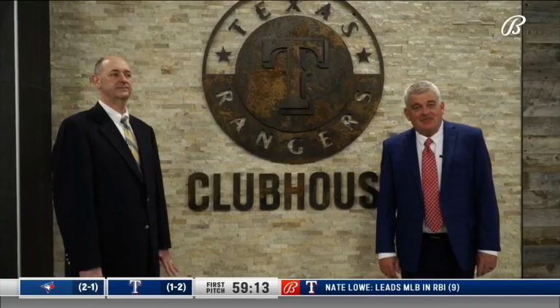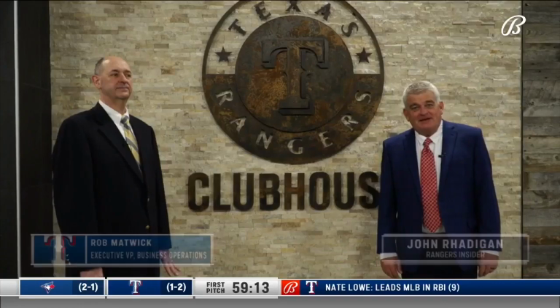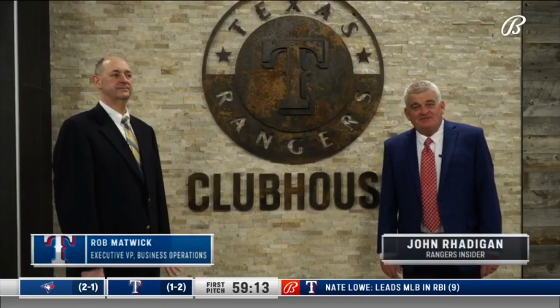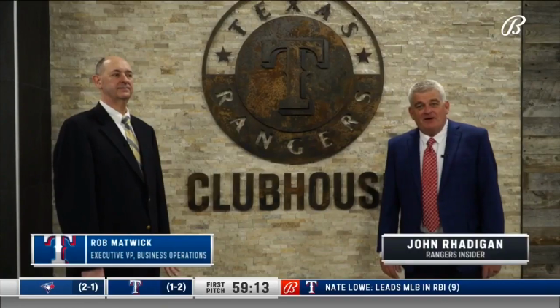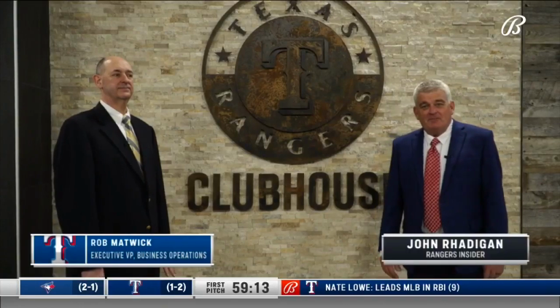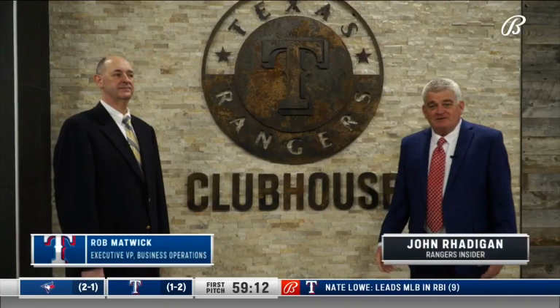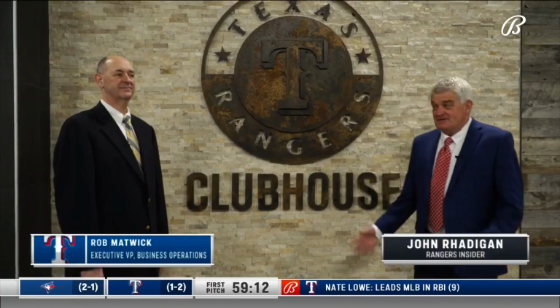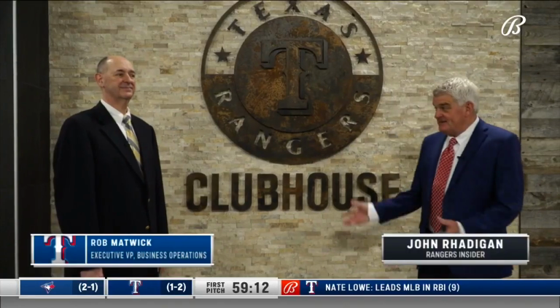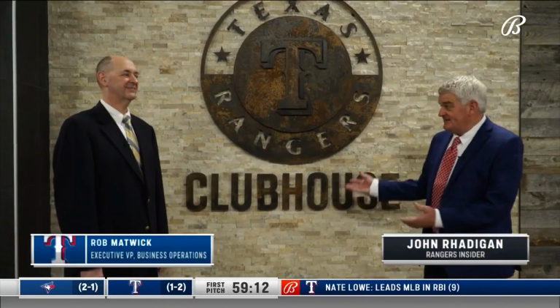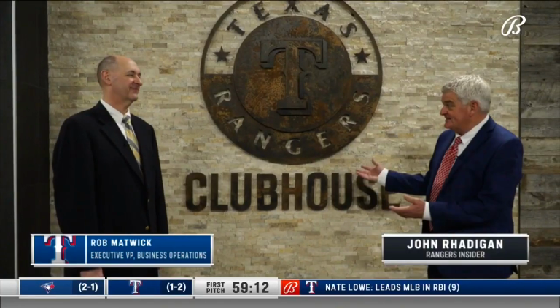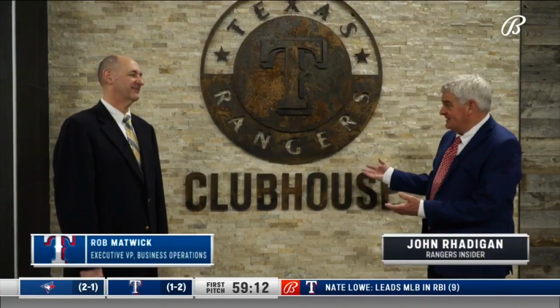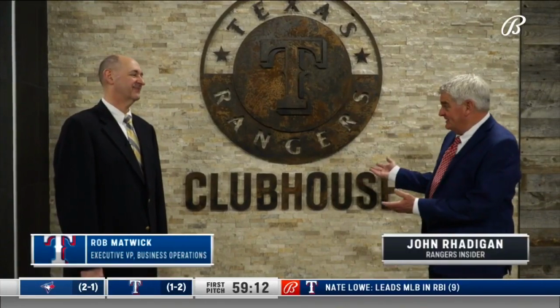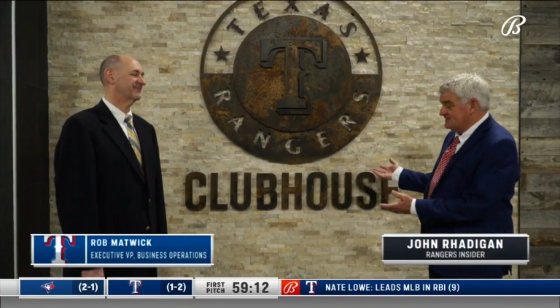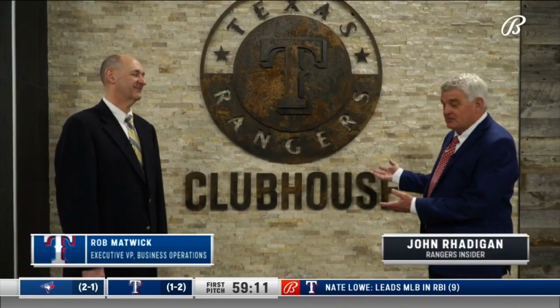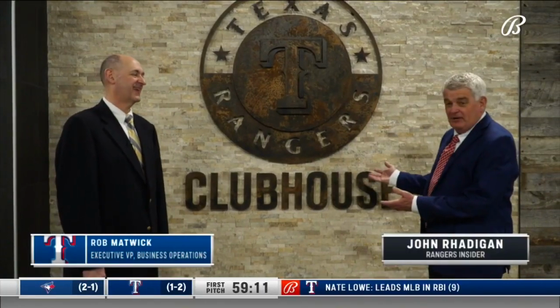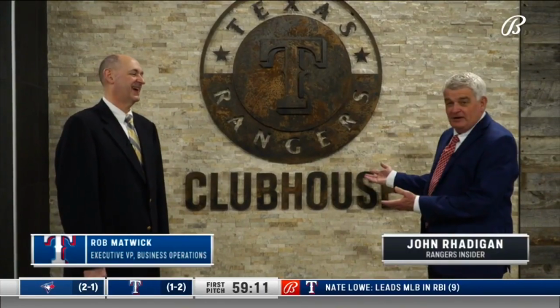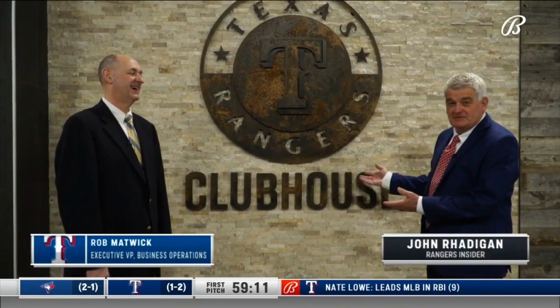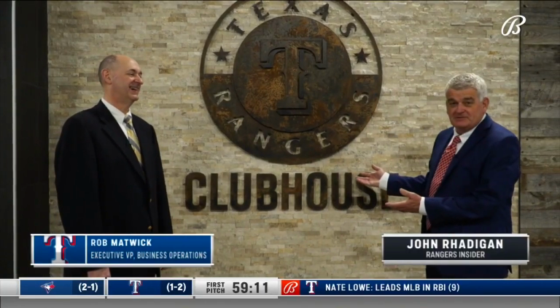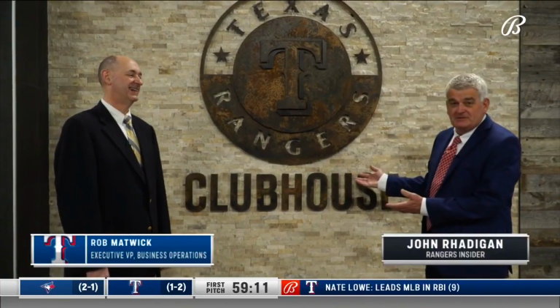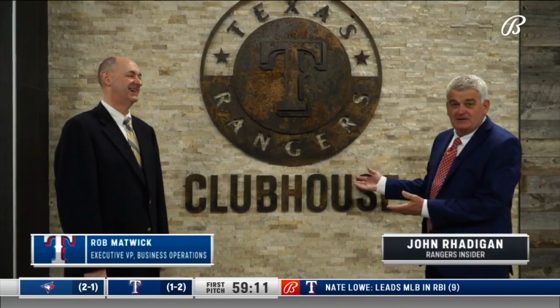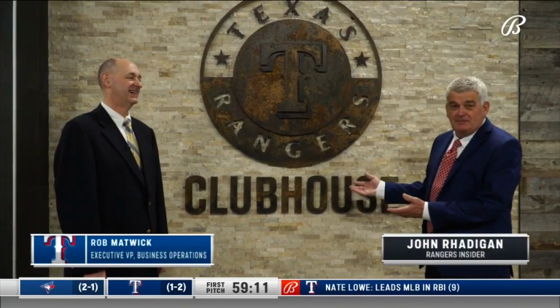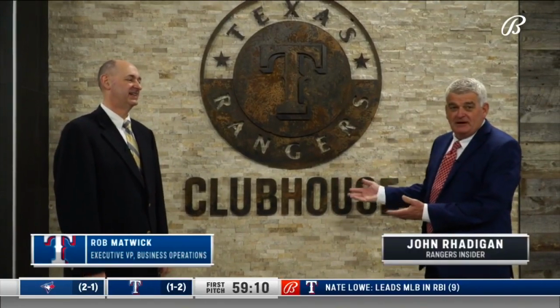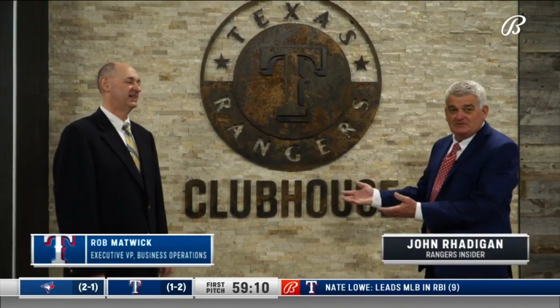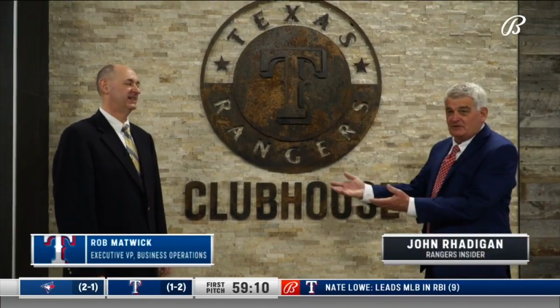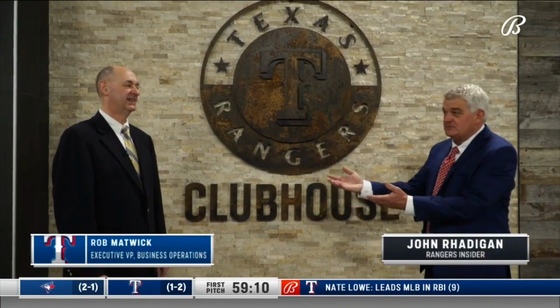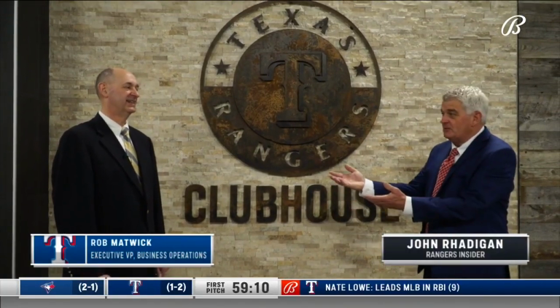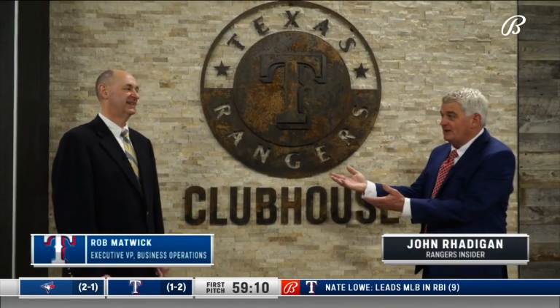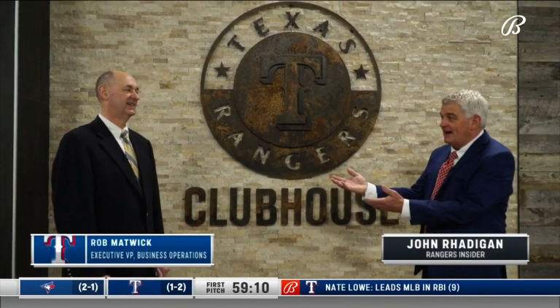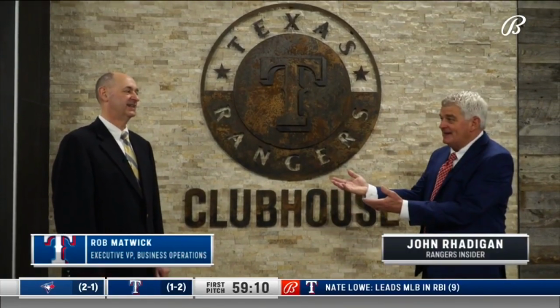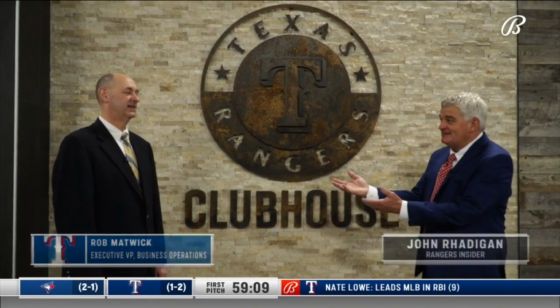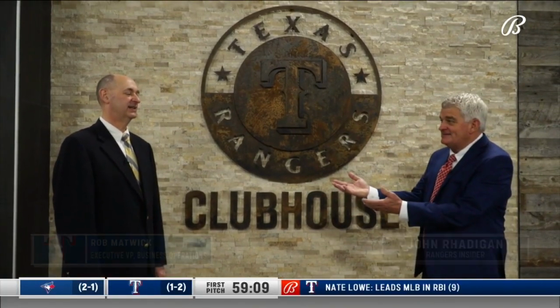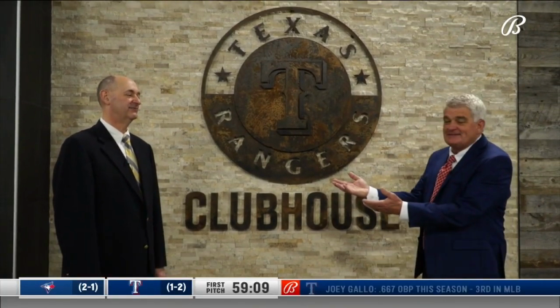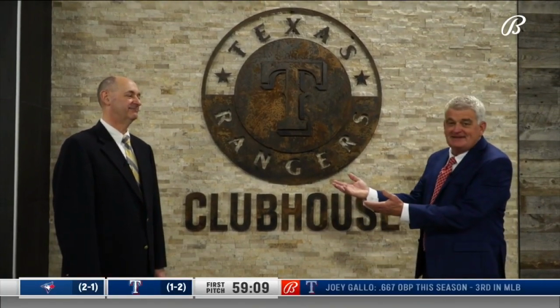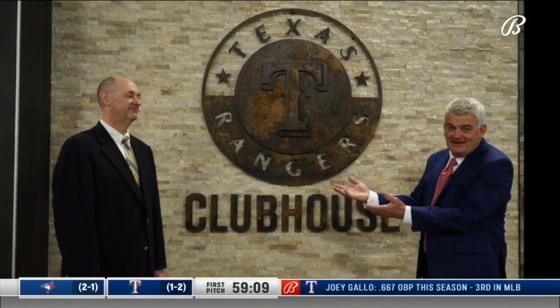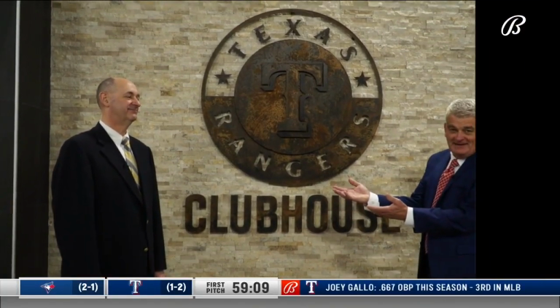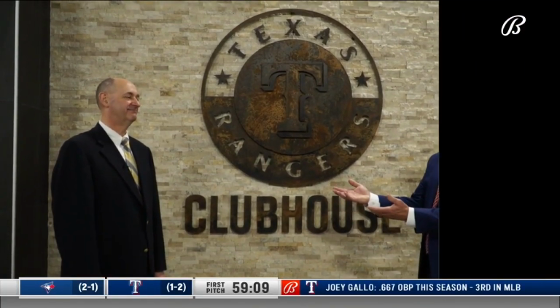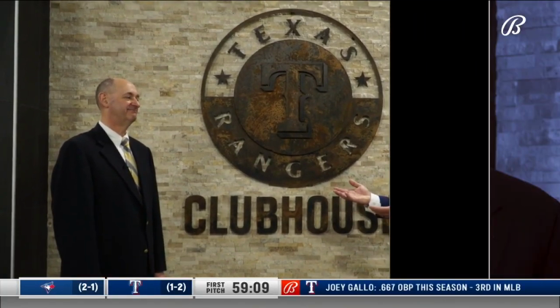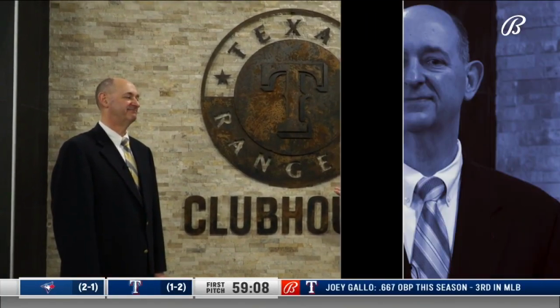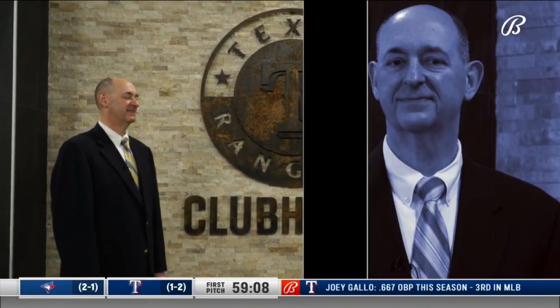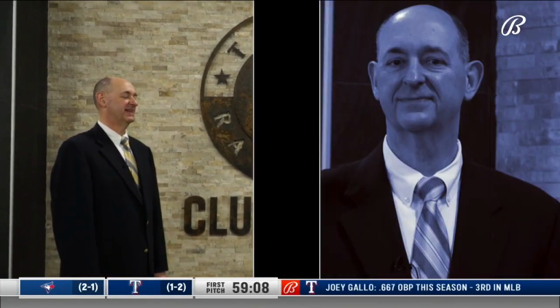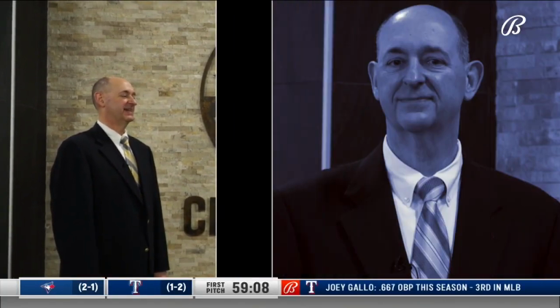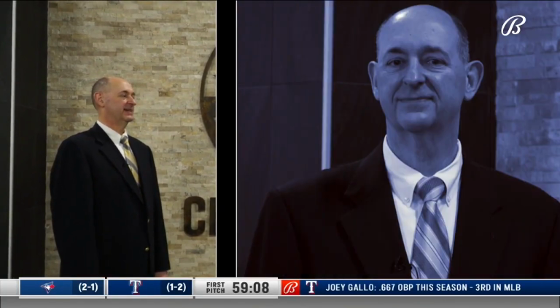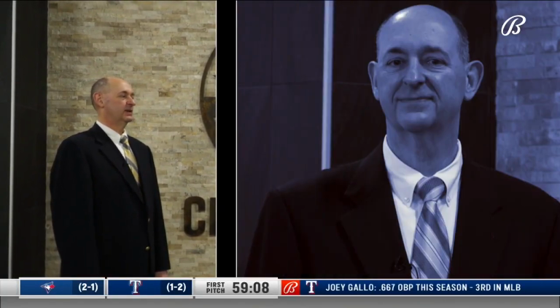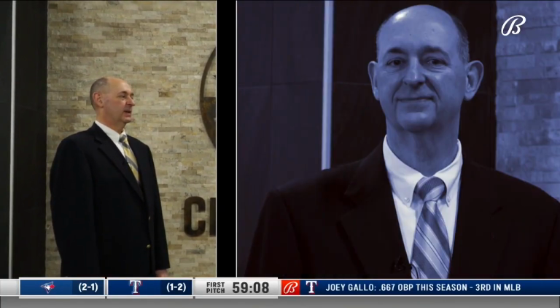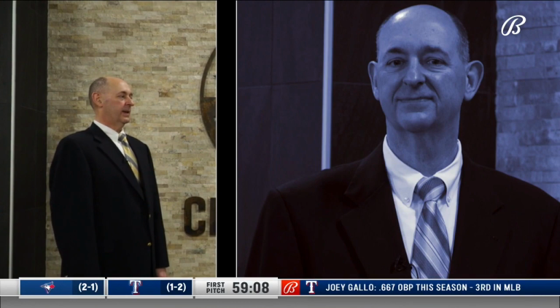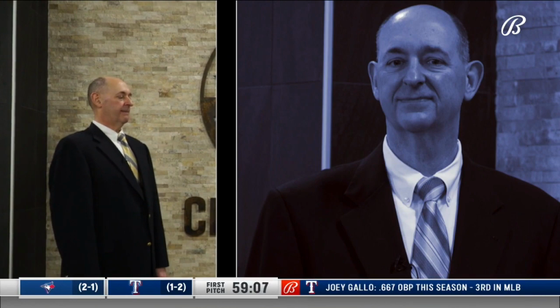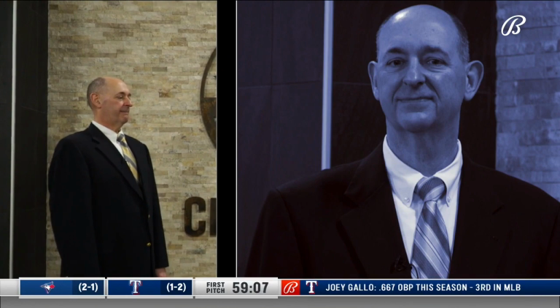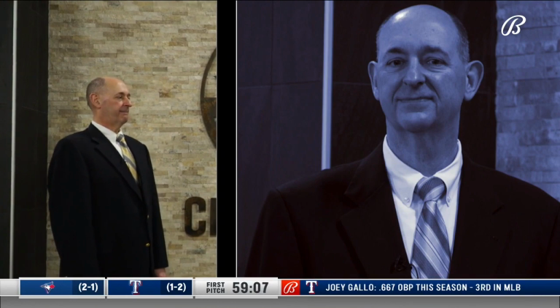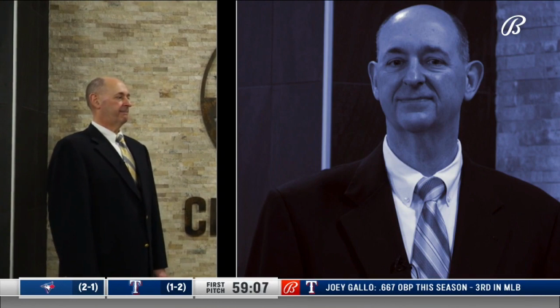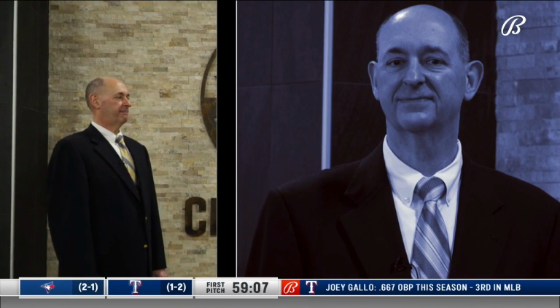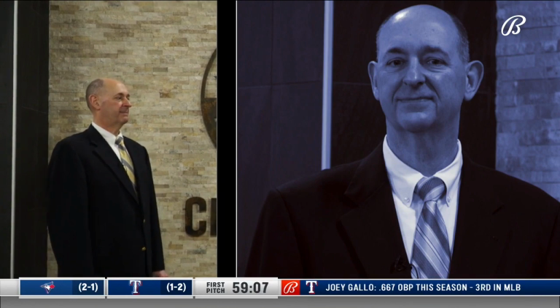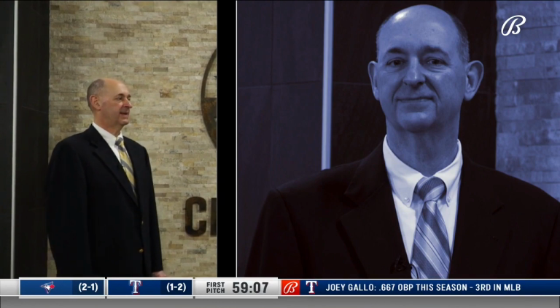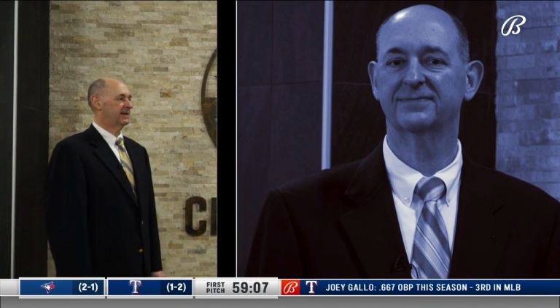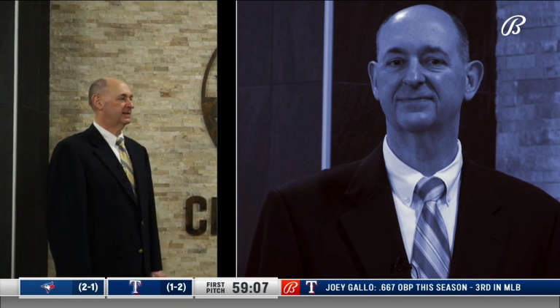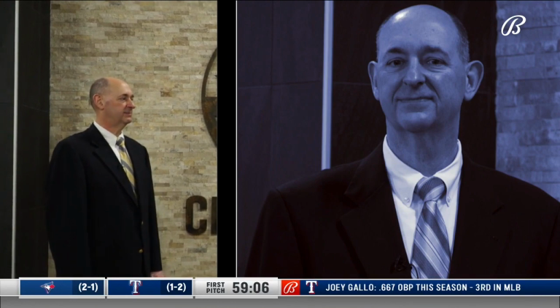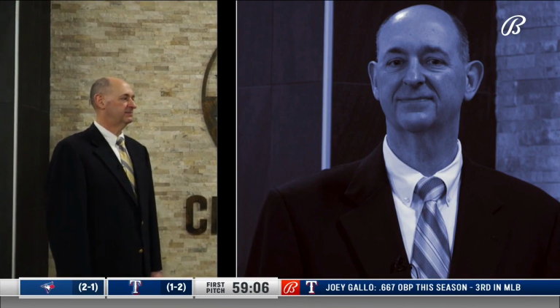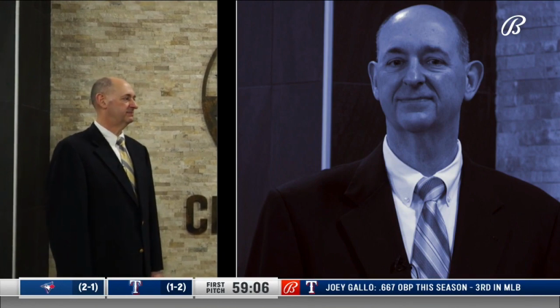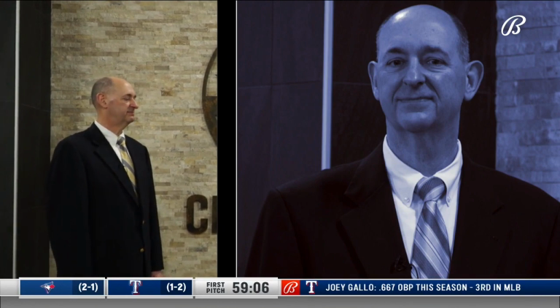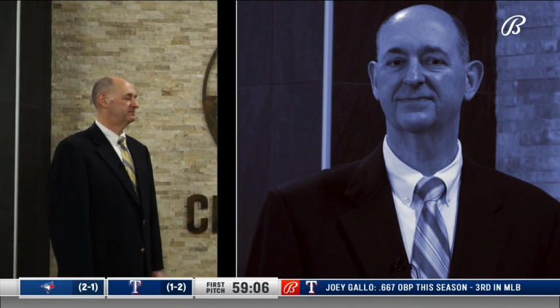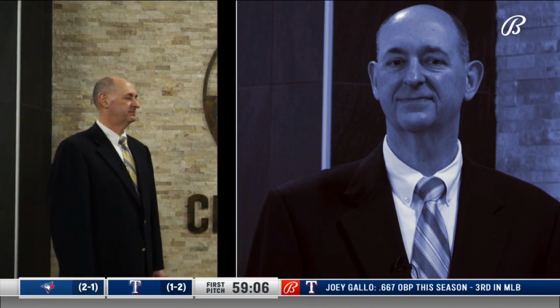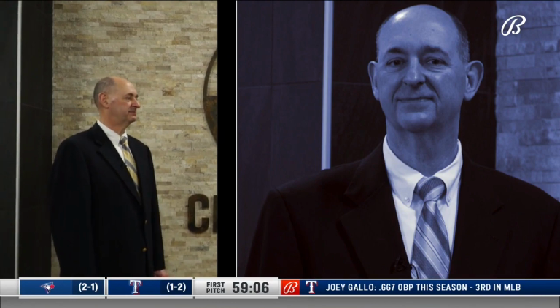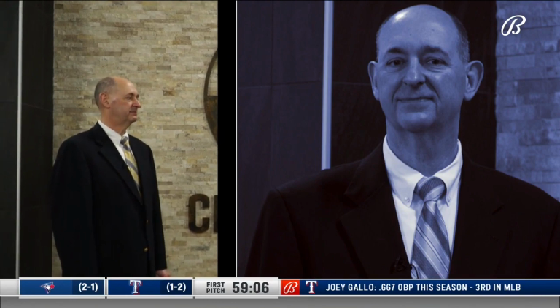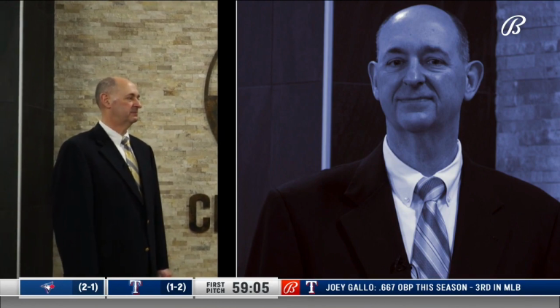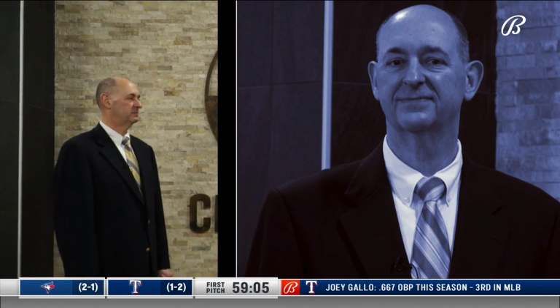Thanks very much. This is the Rangers Clubhouse. Our tour guide today is the executive vice president for business operations, Rob Matwick.